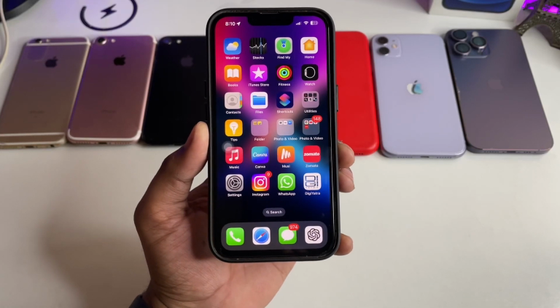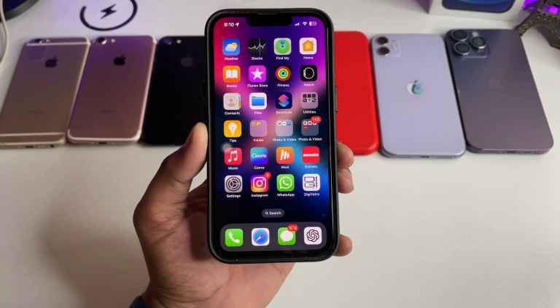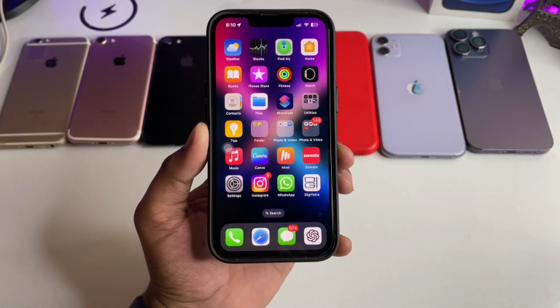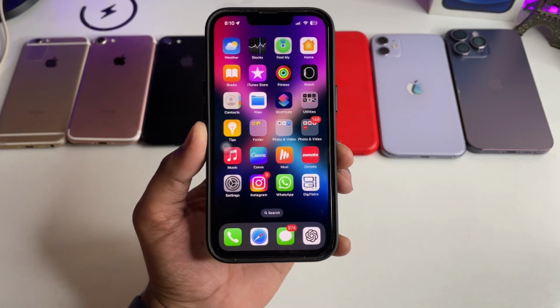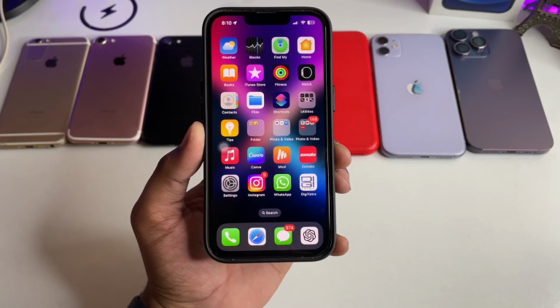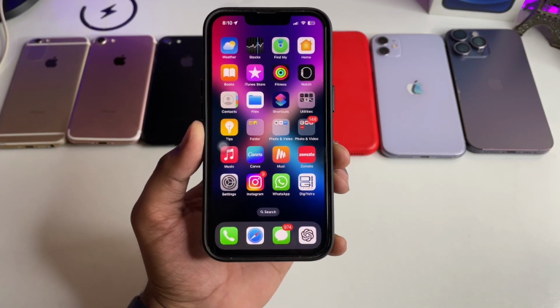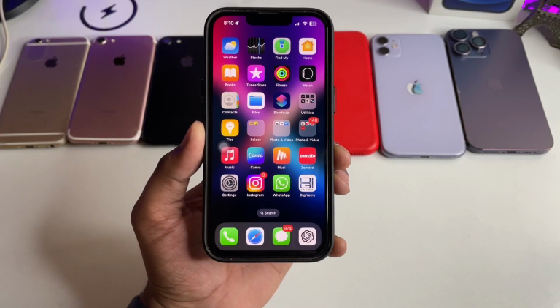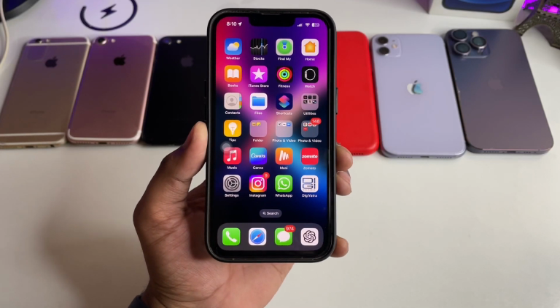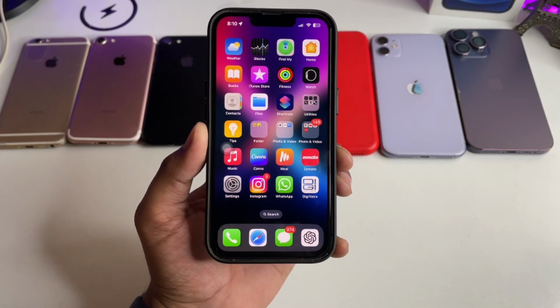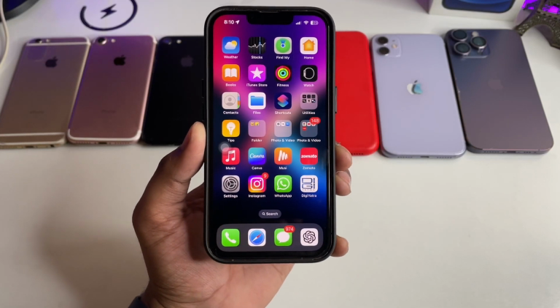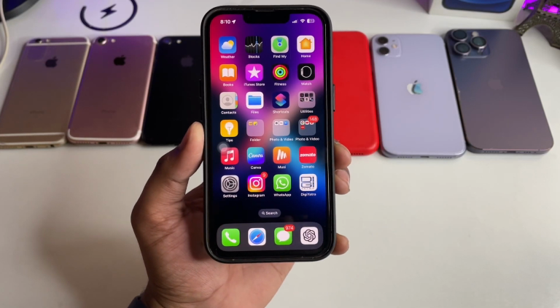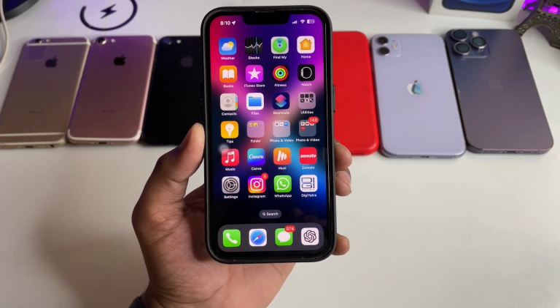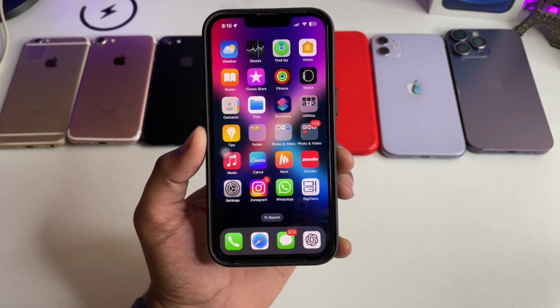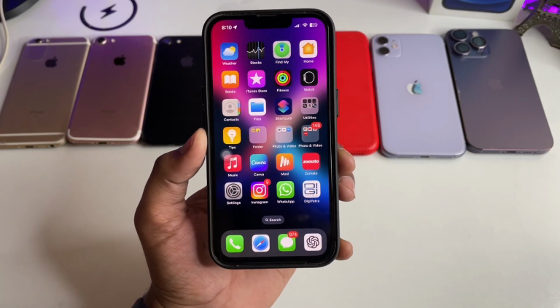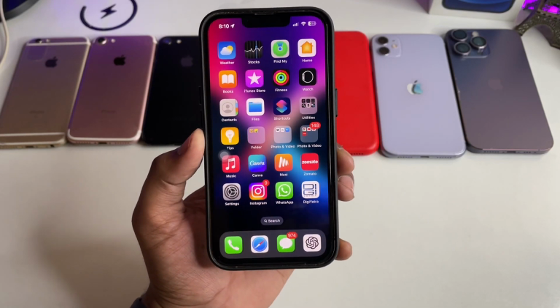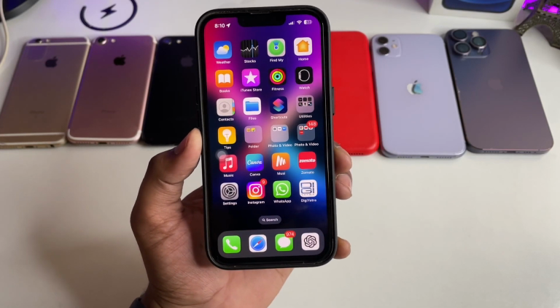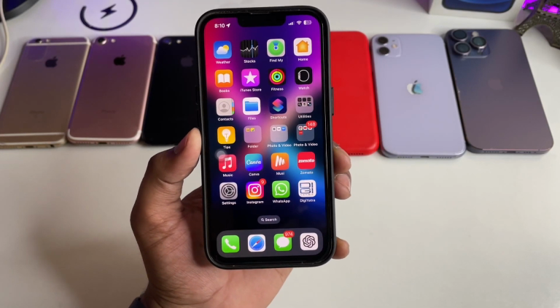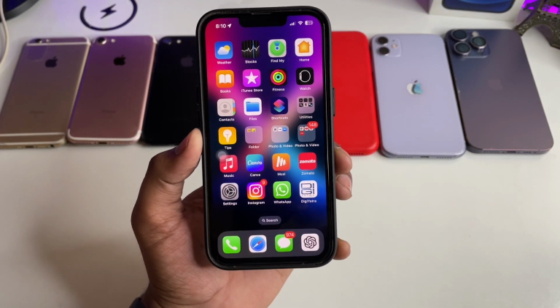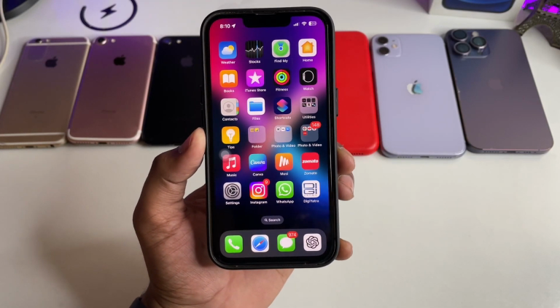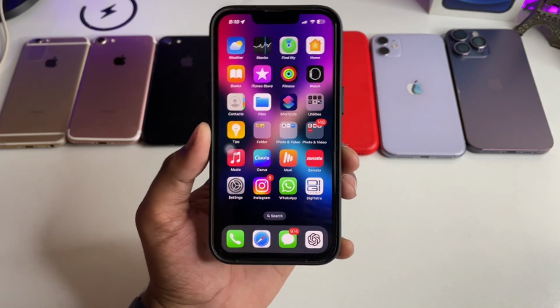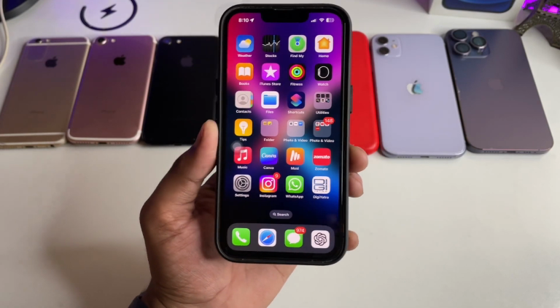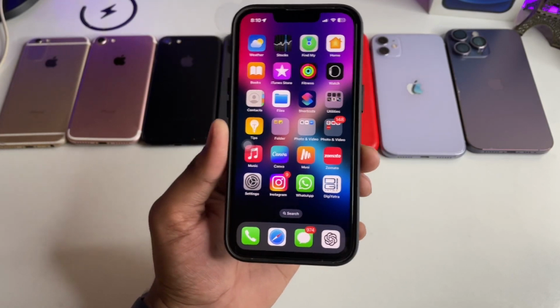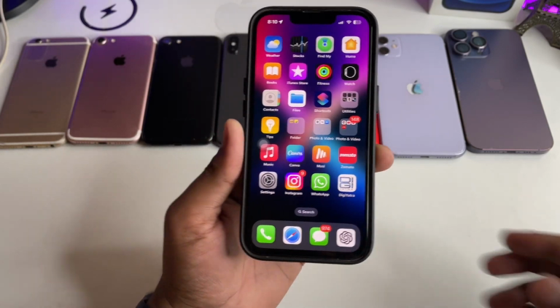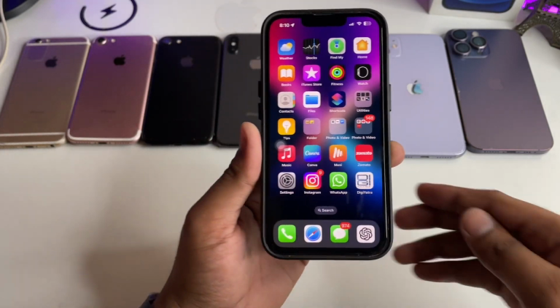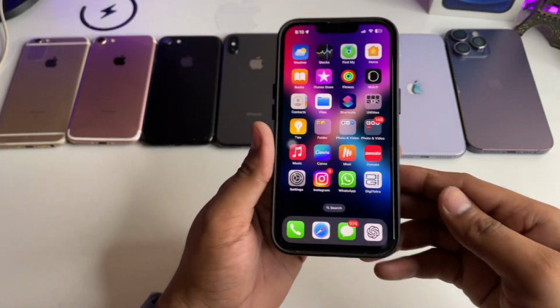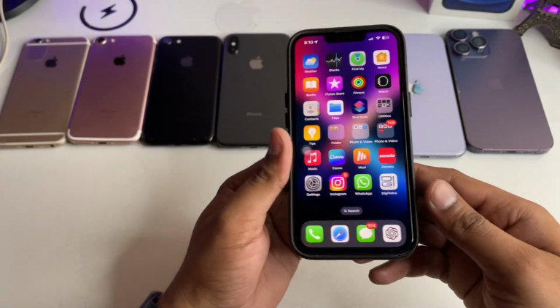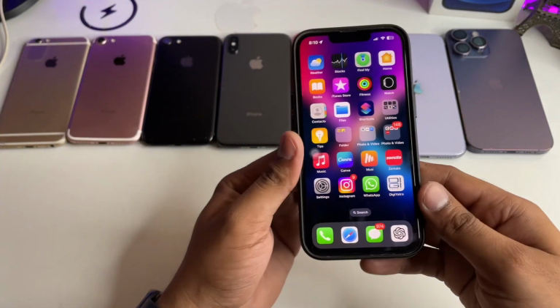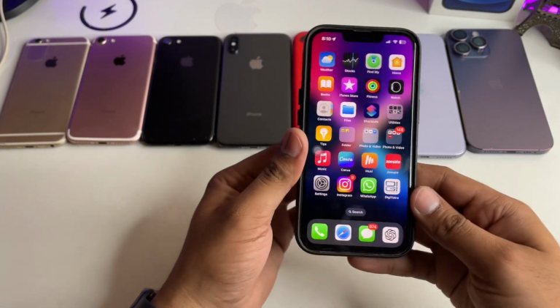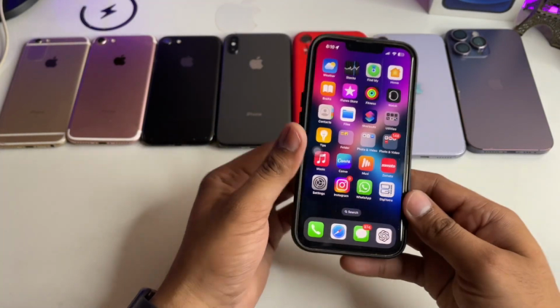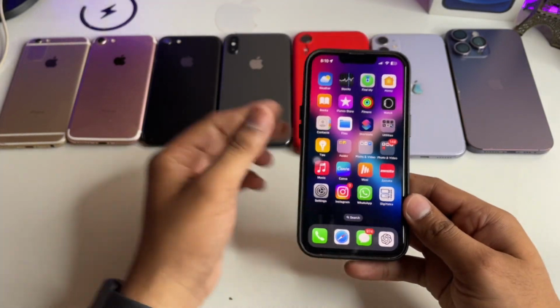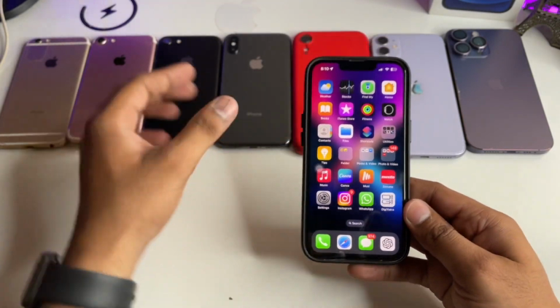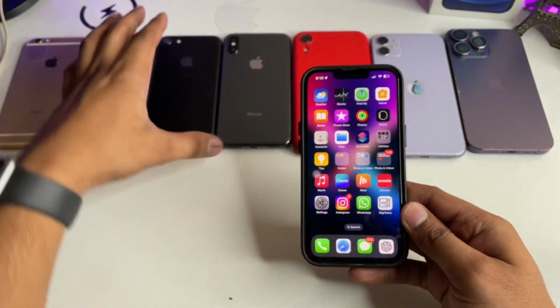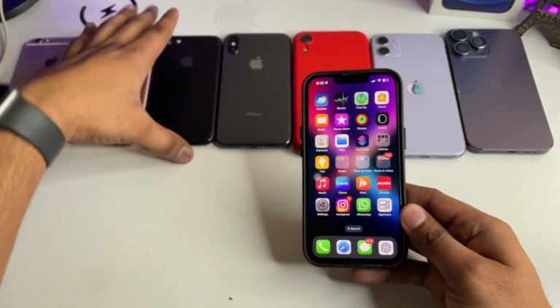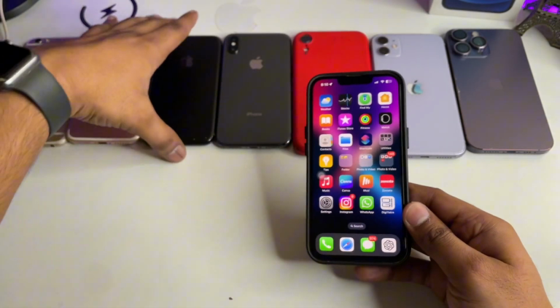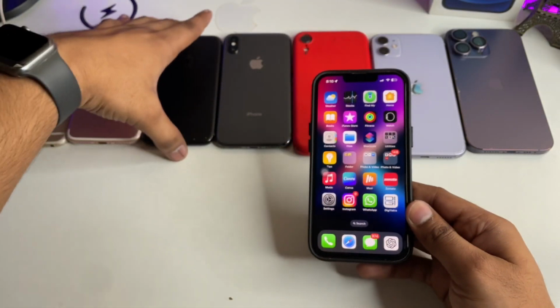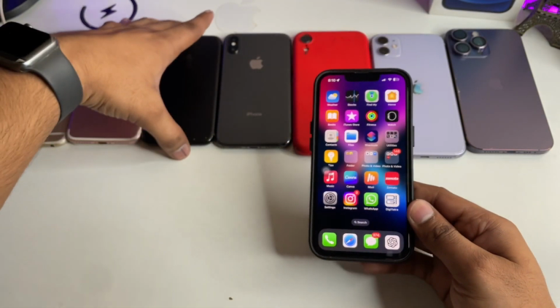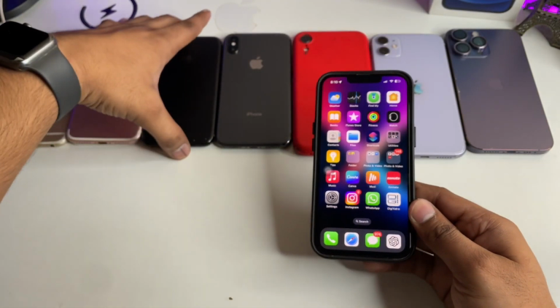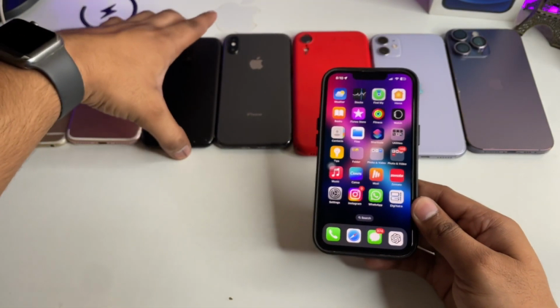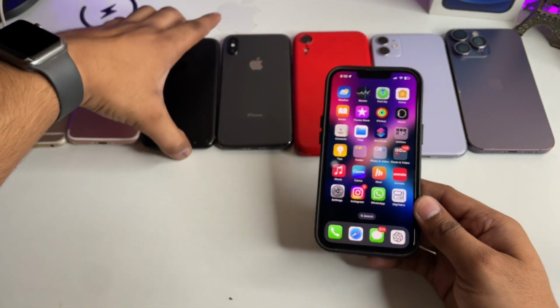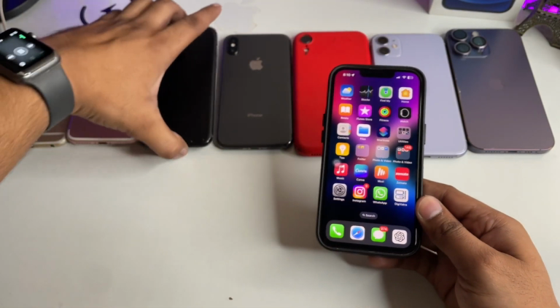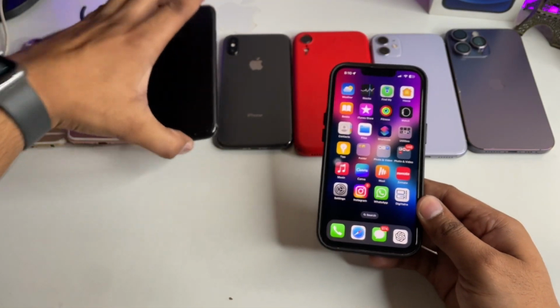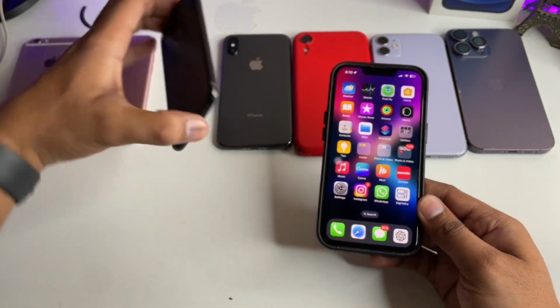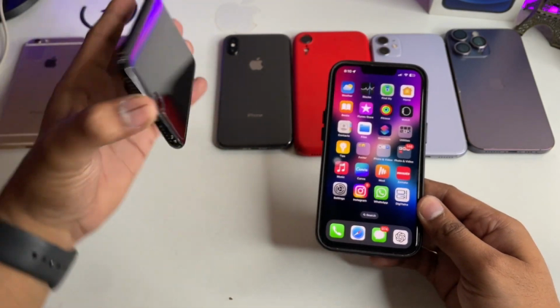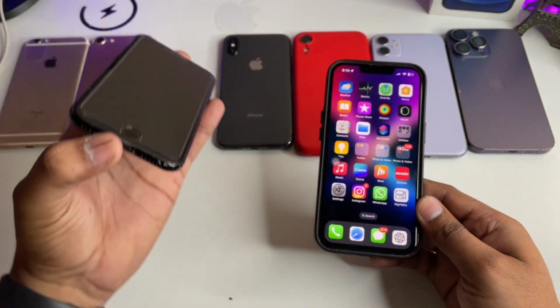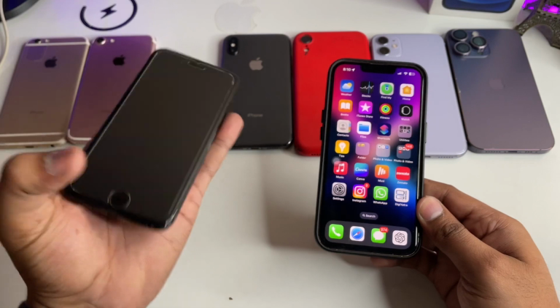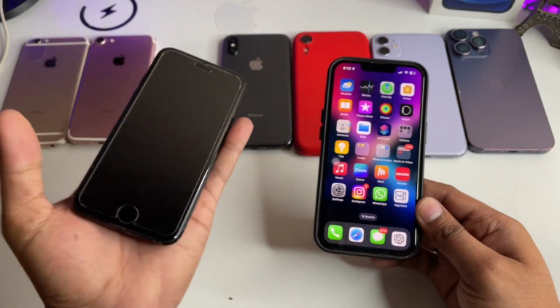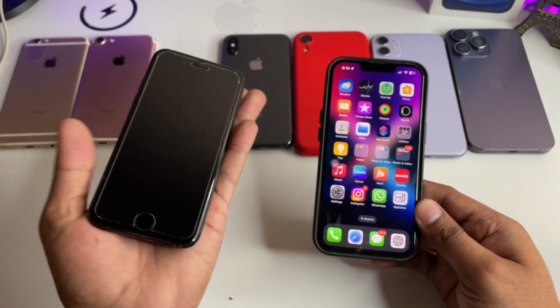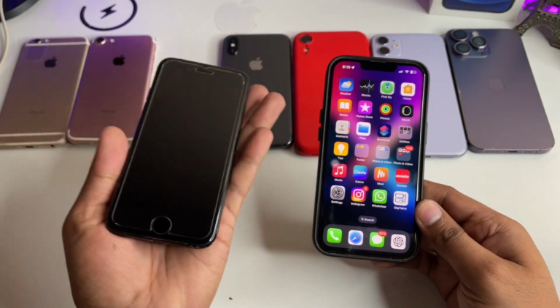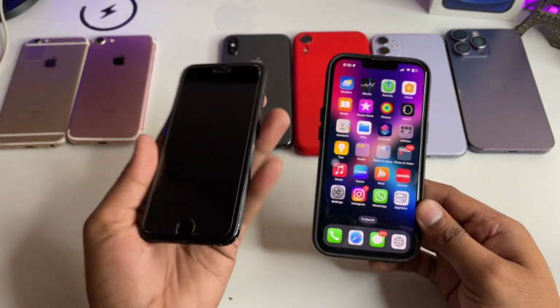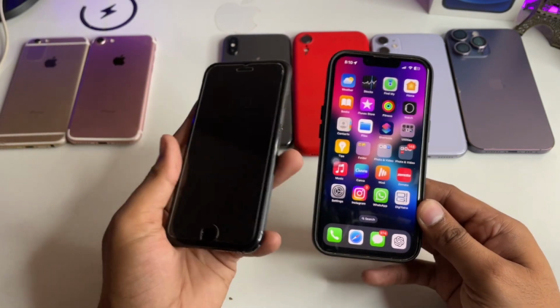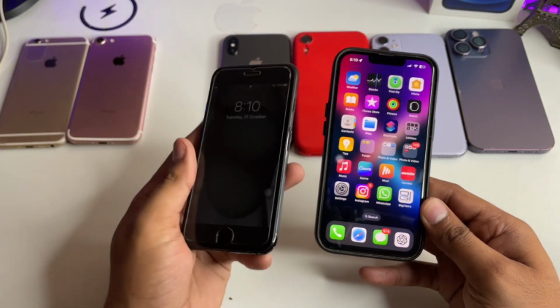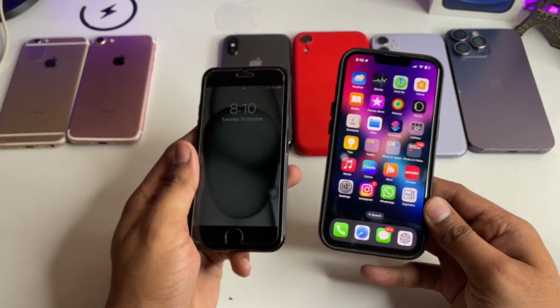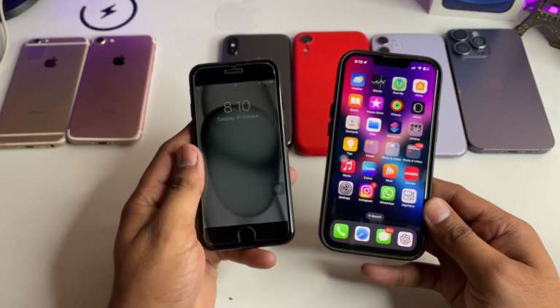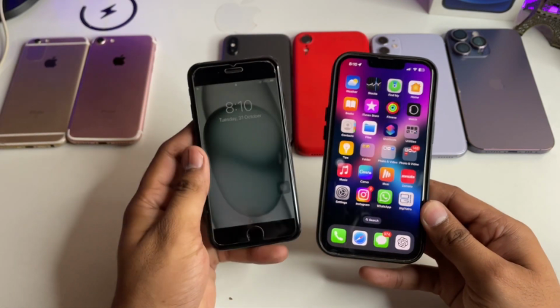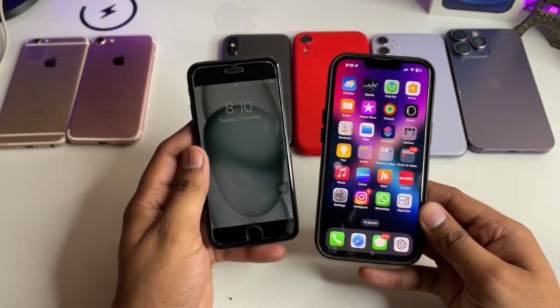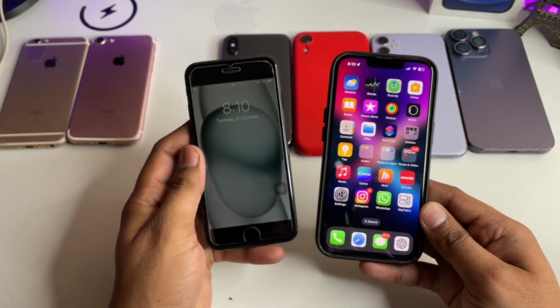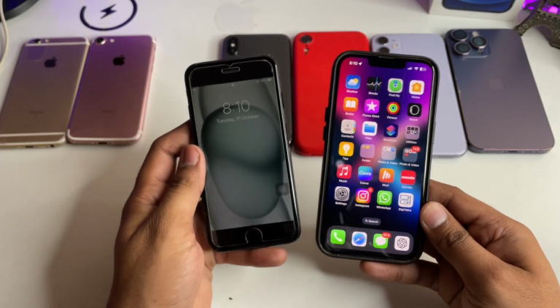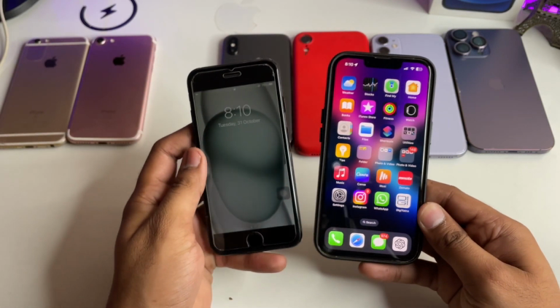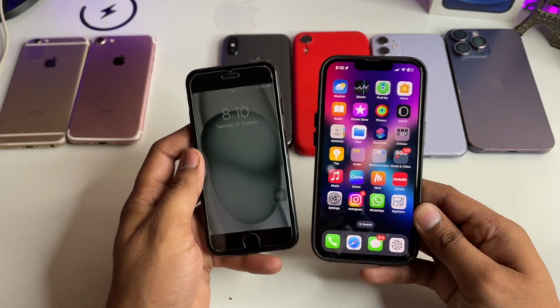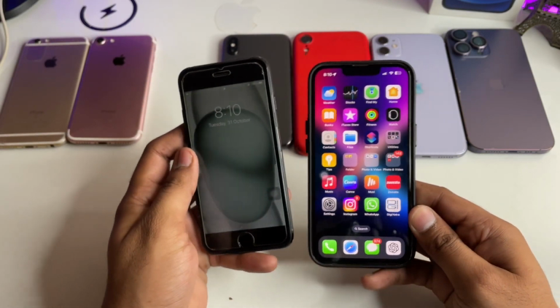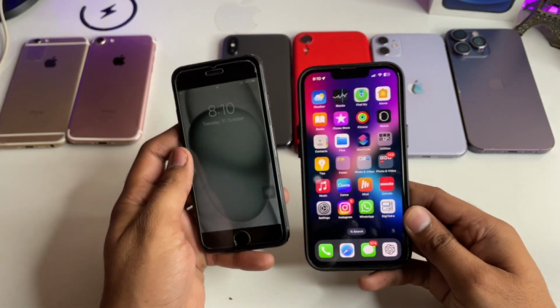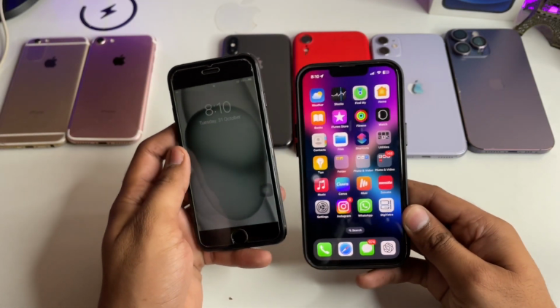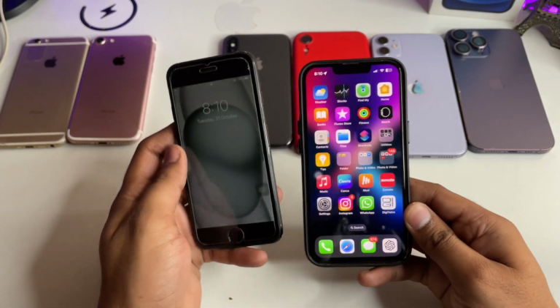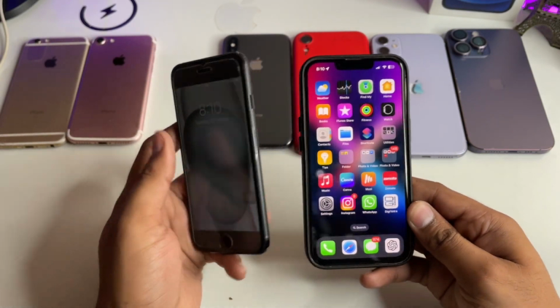How to clear RAM in the Face ID devices as well as in the Touch ID devices. You can see here that I am on both of the devices.